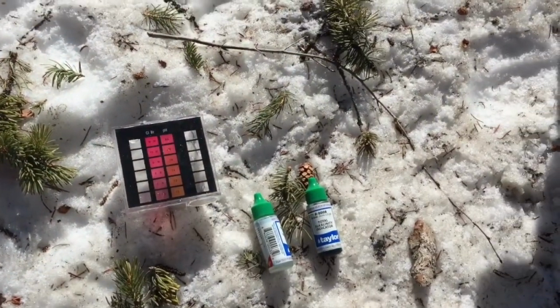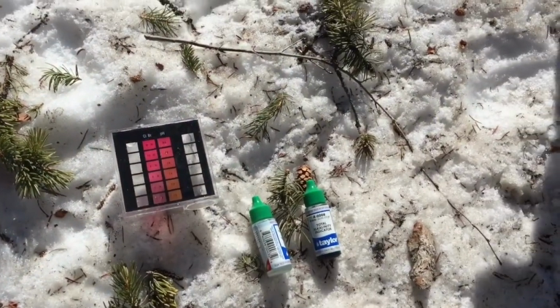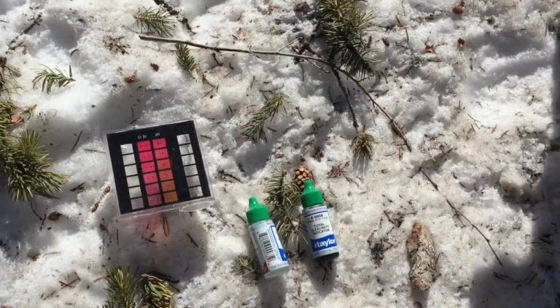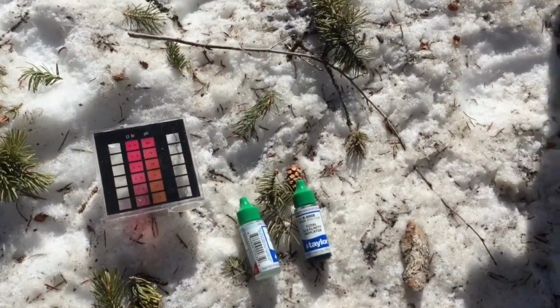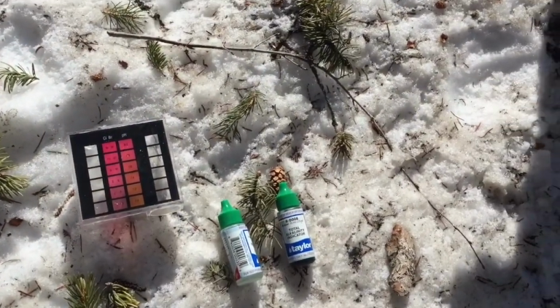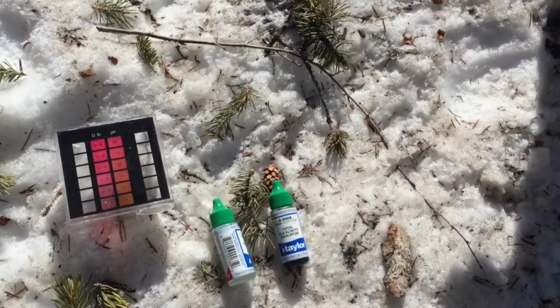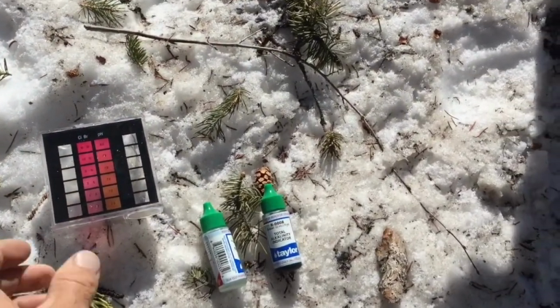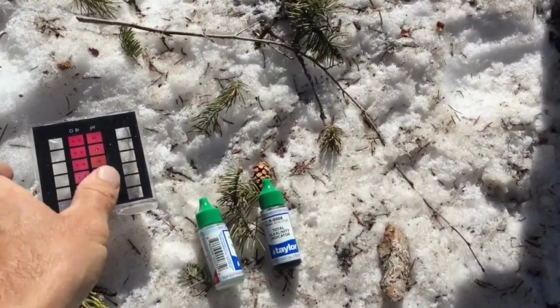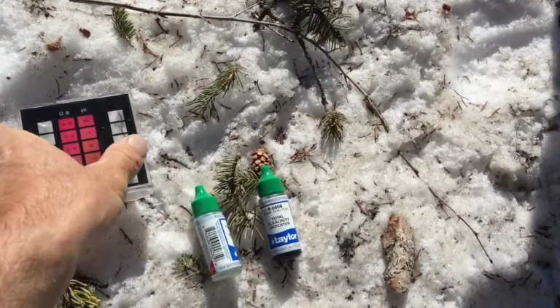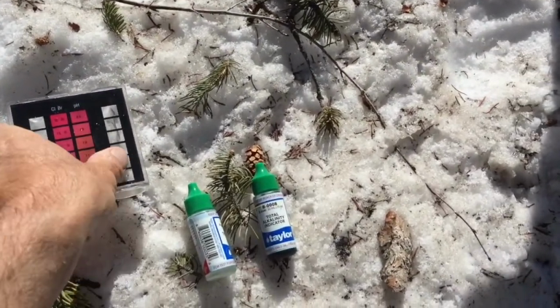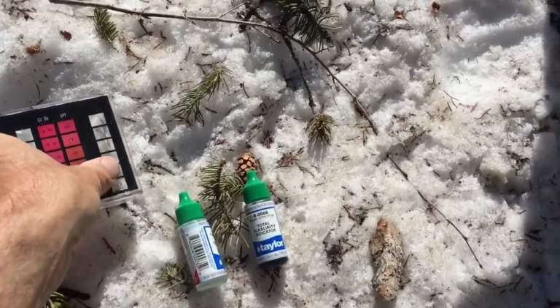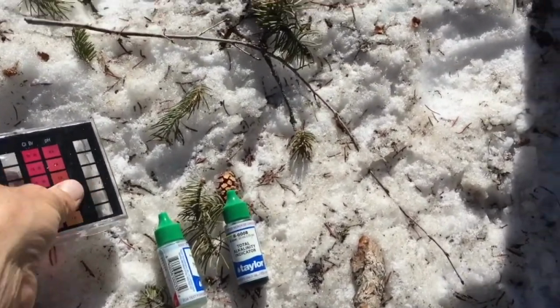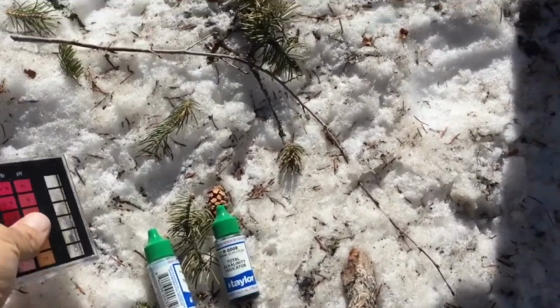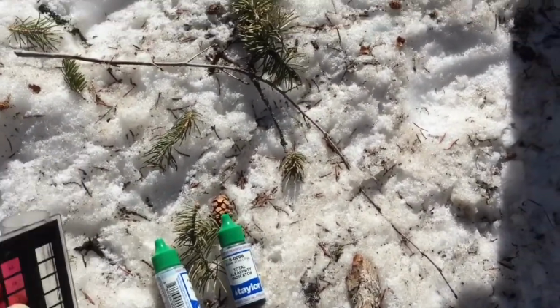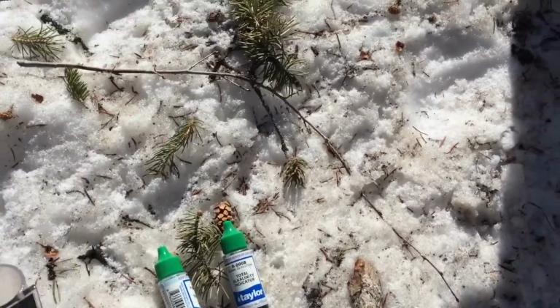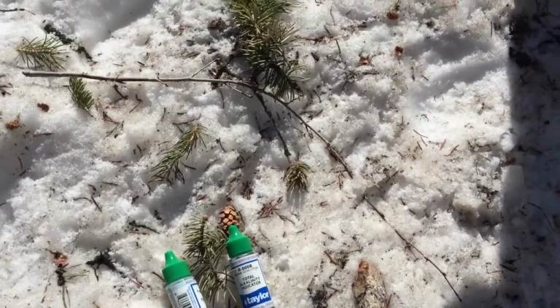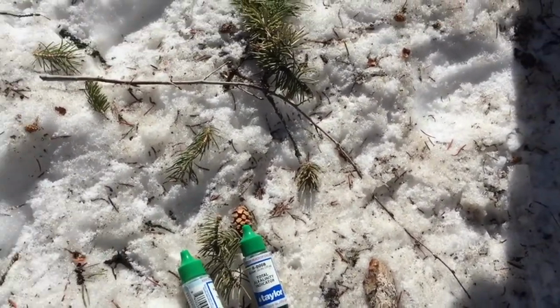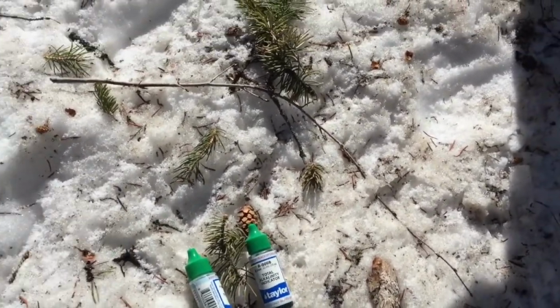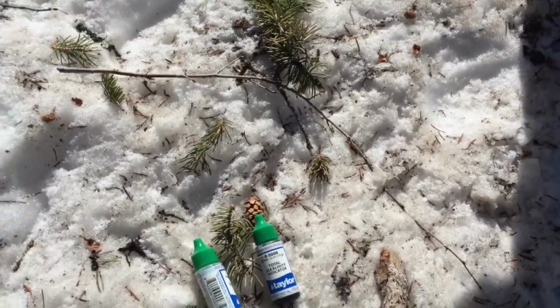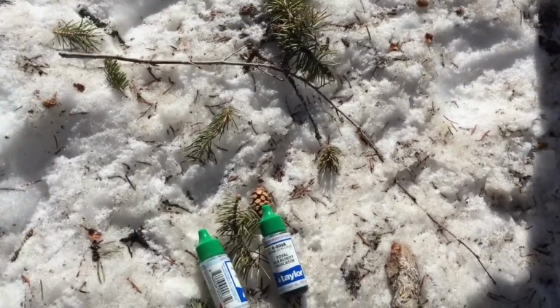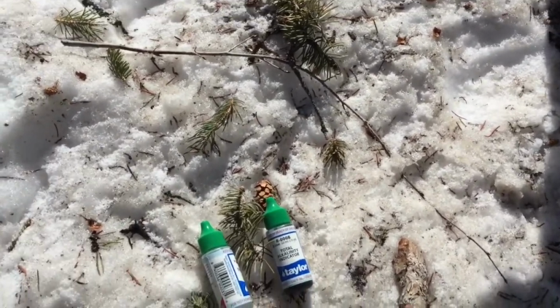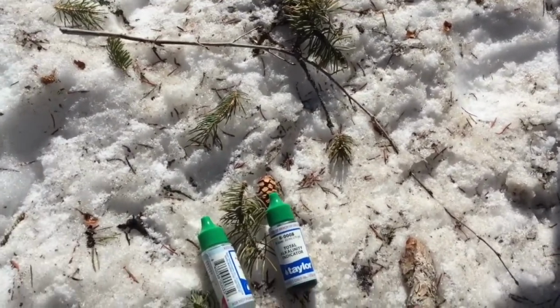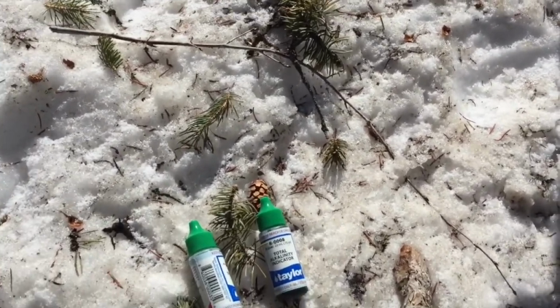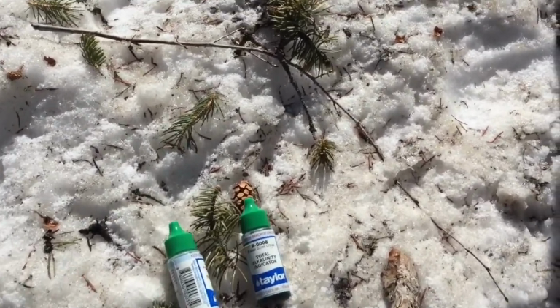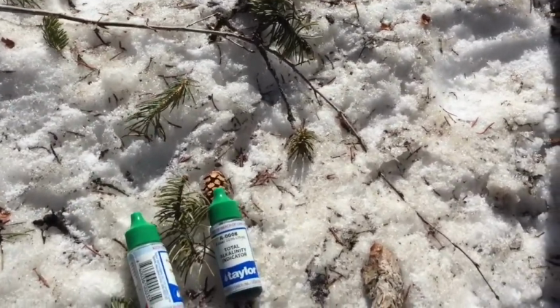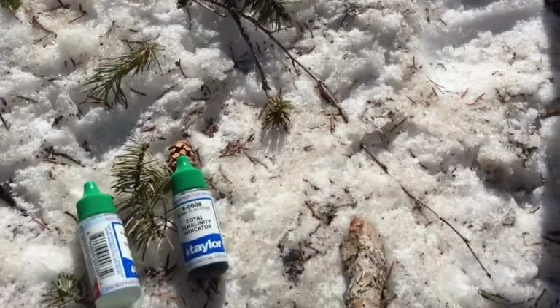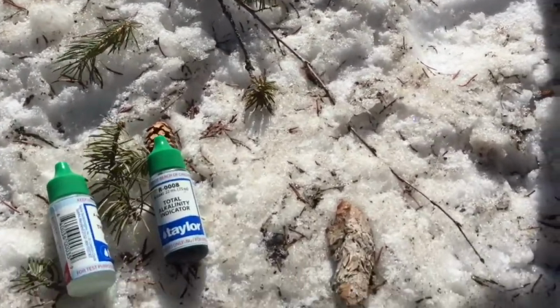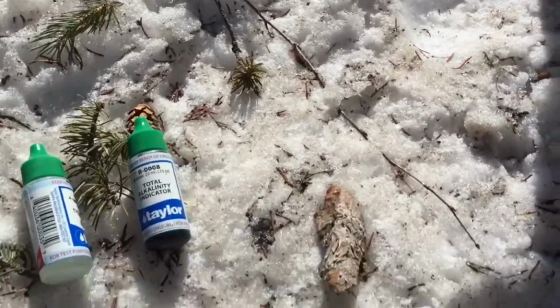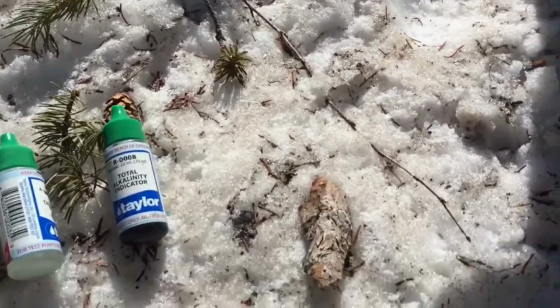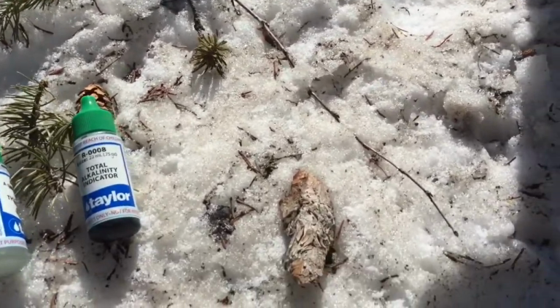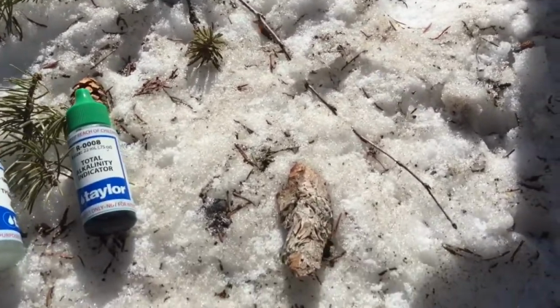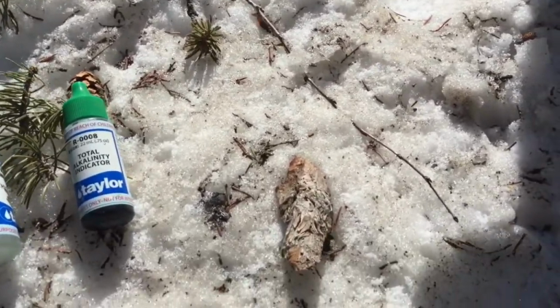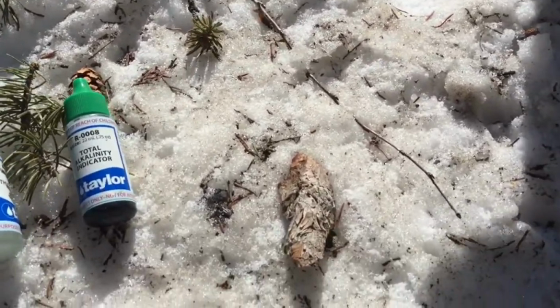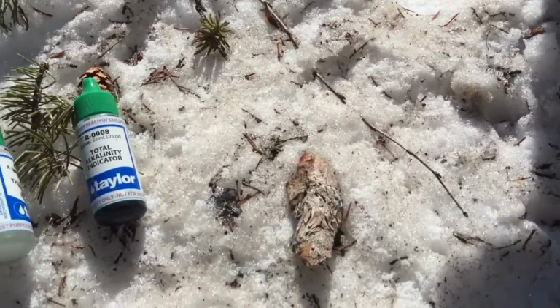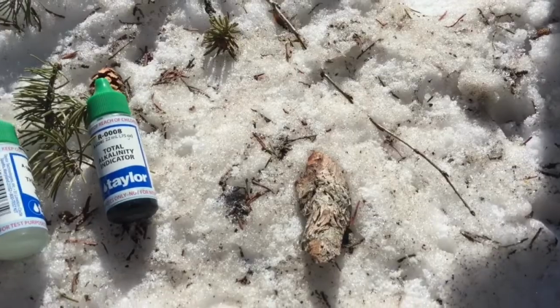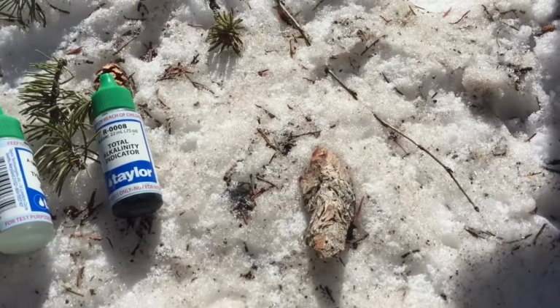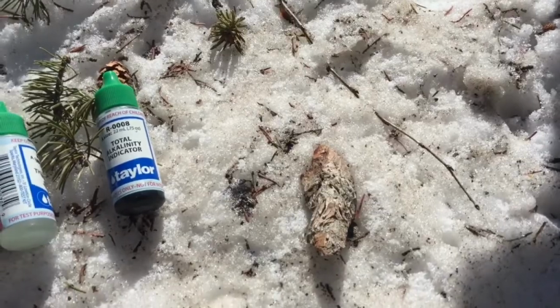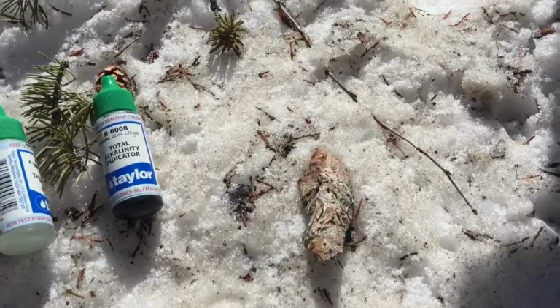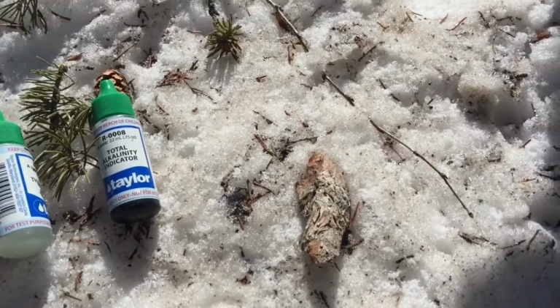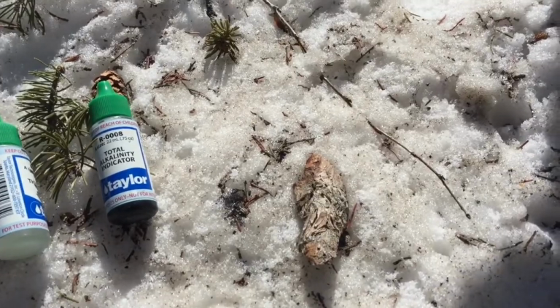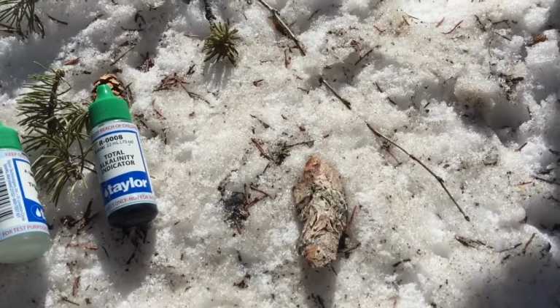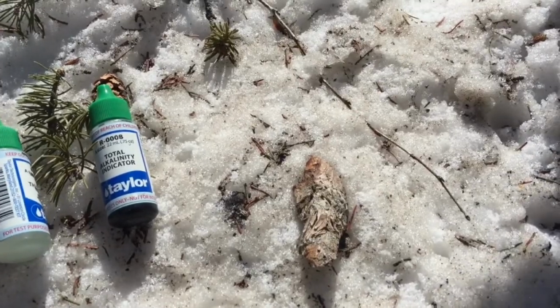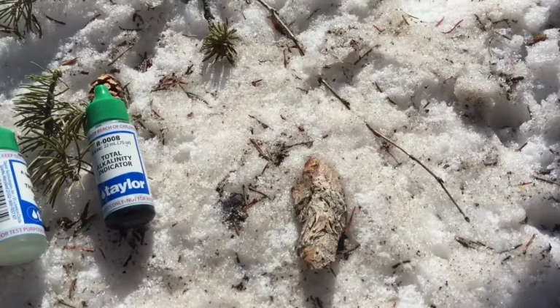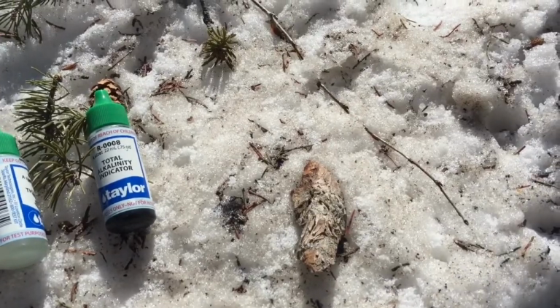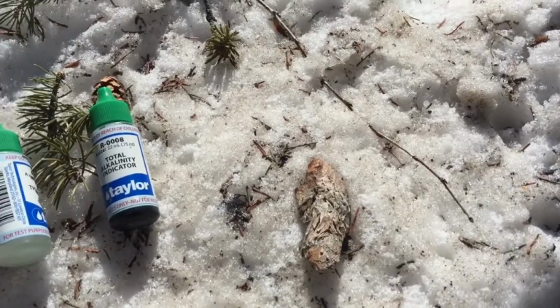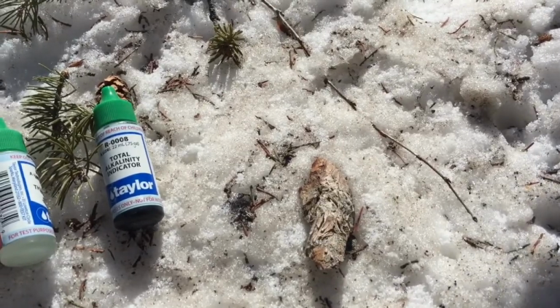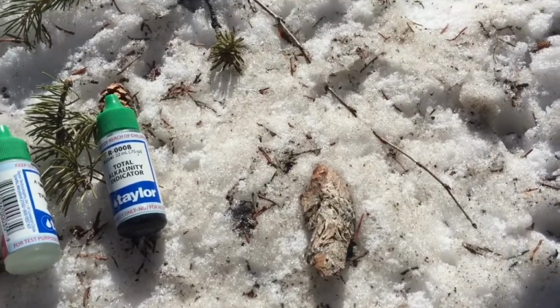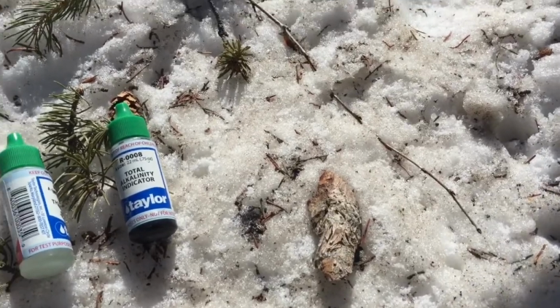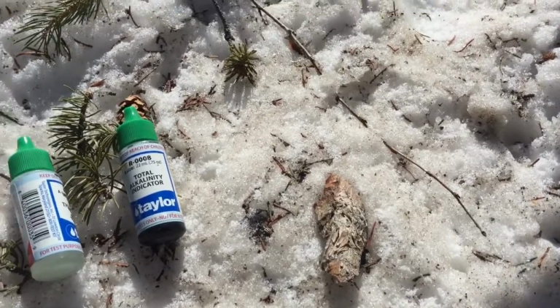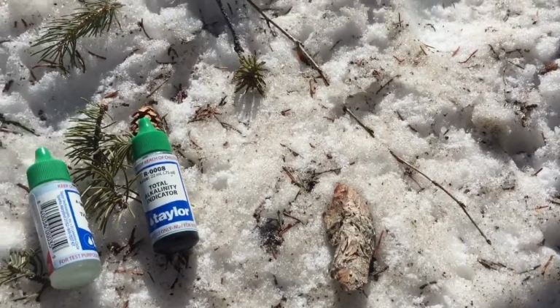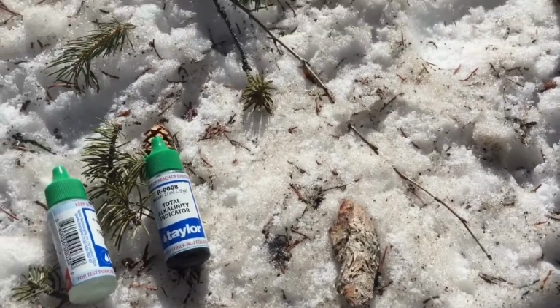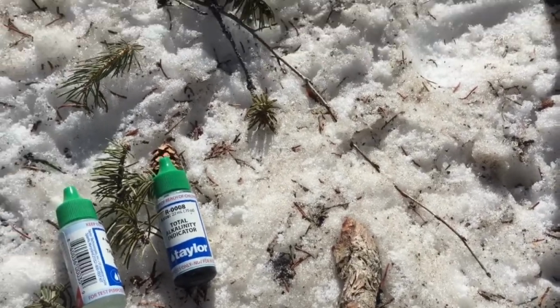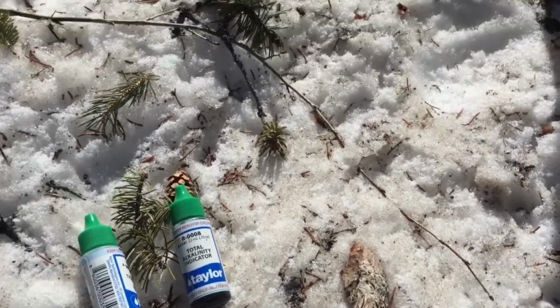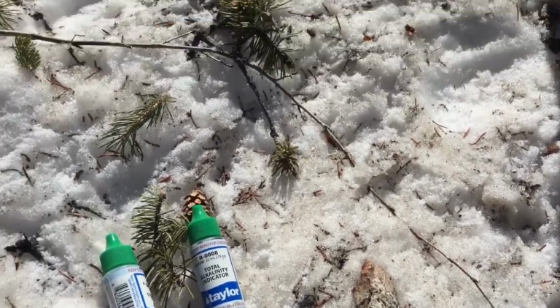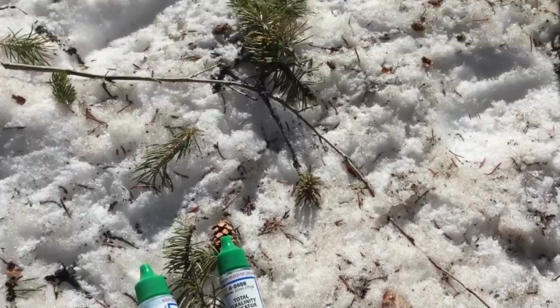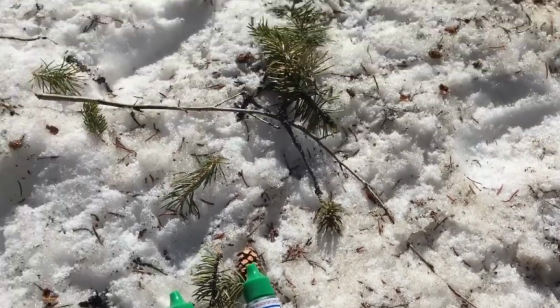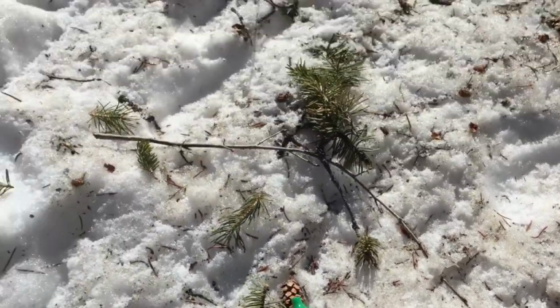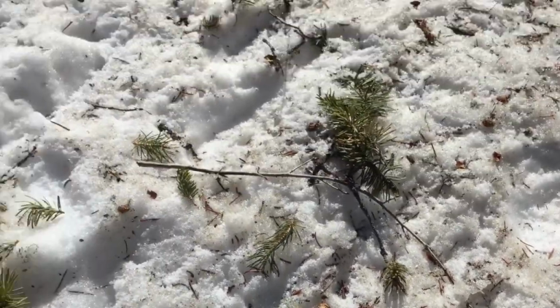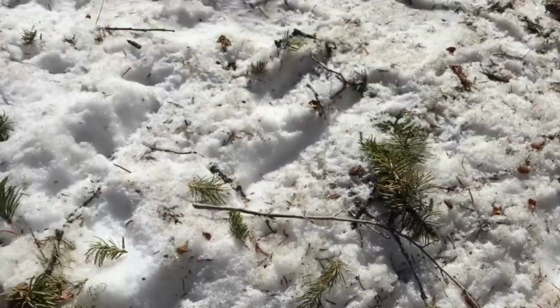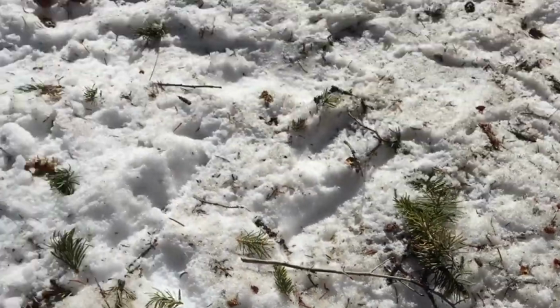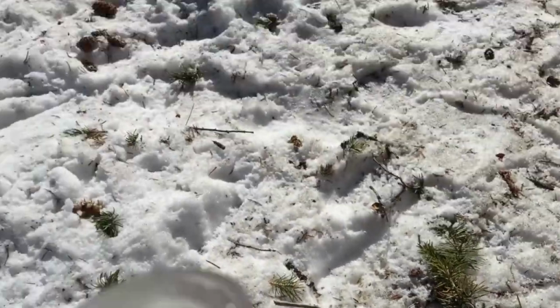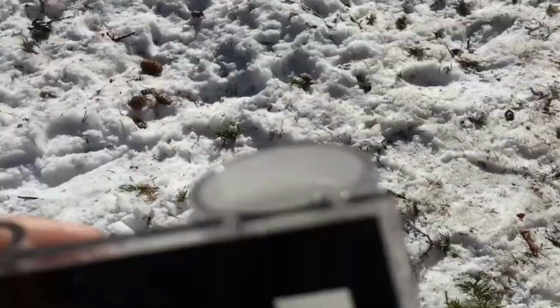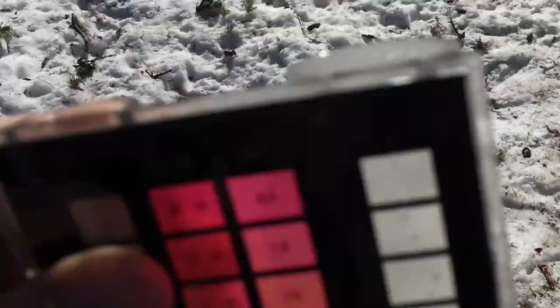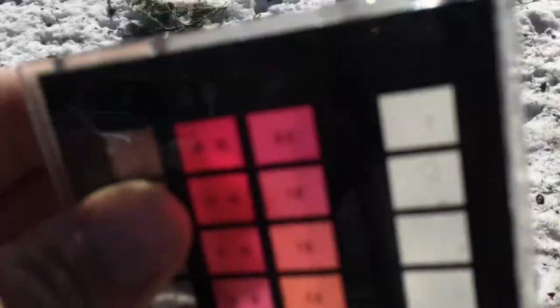Next up guys, we're going to do alkalinity. I want to find out the saturation index and we're going to see if this water is corrosive or scaling.